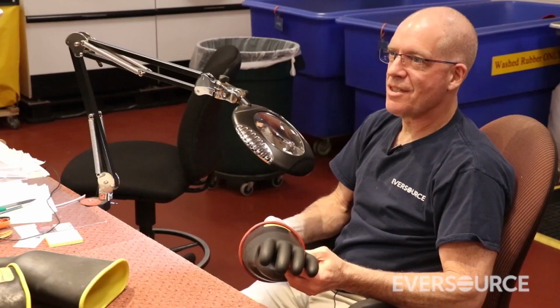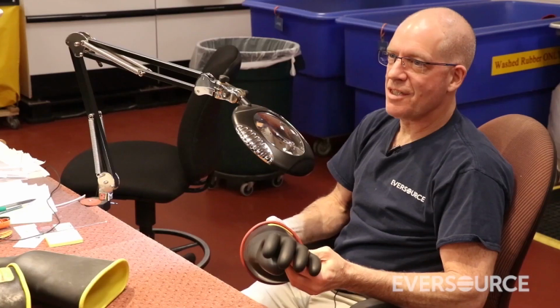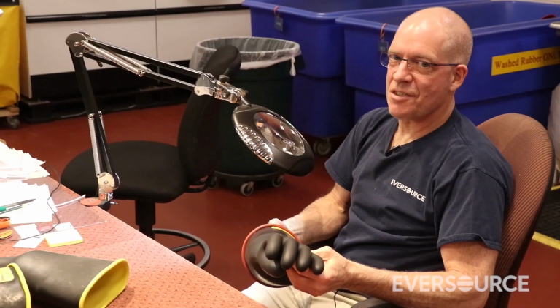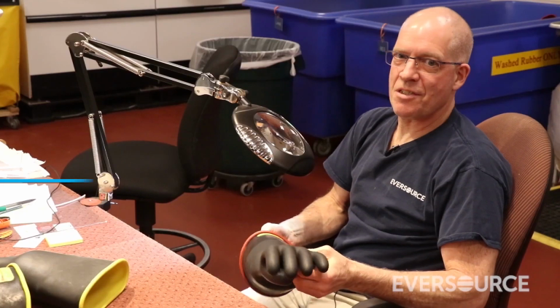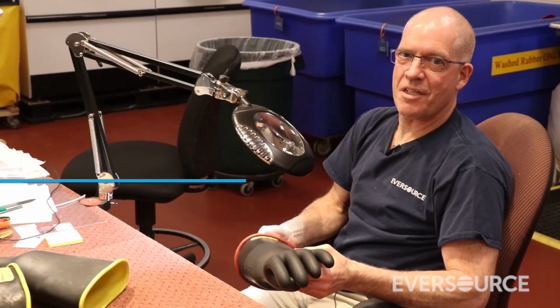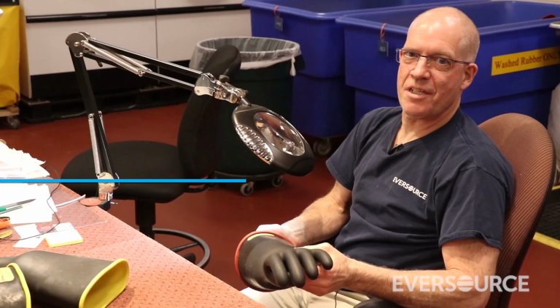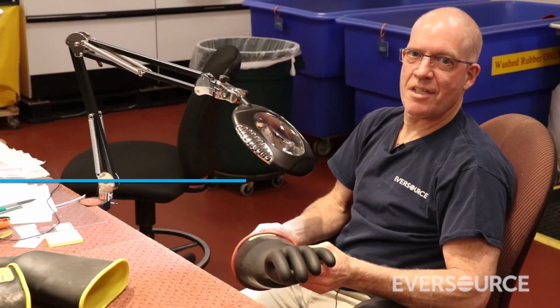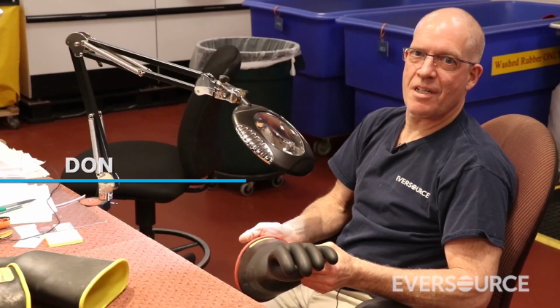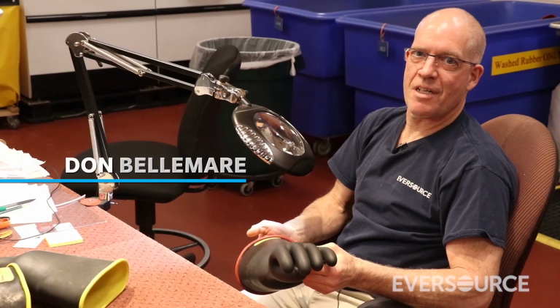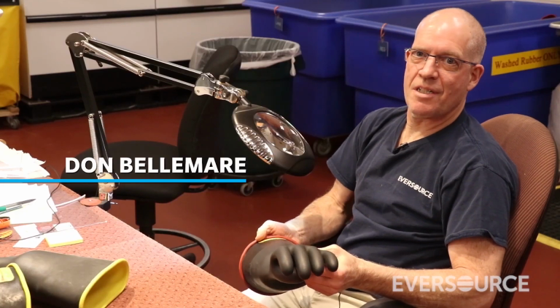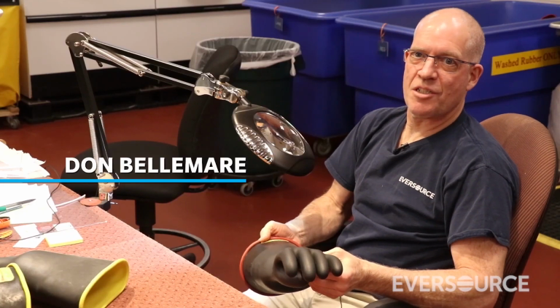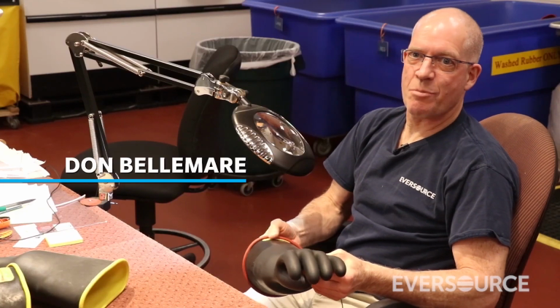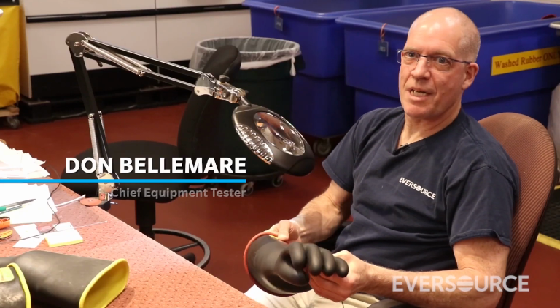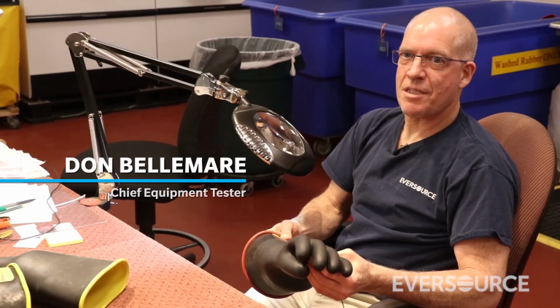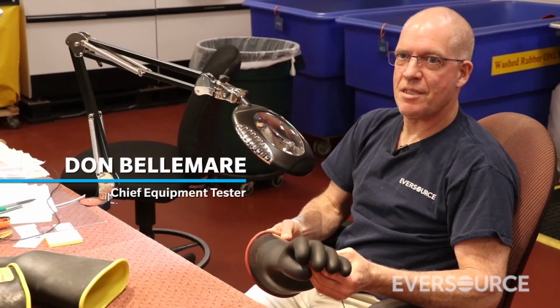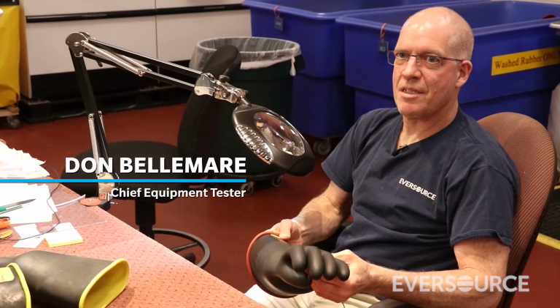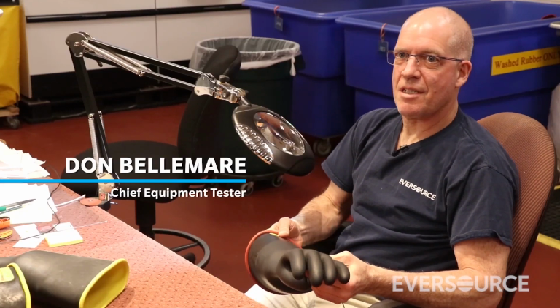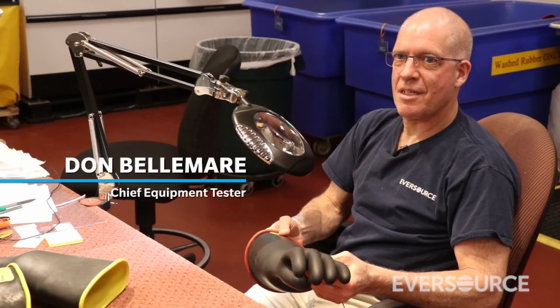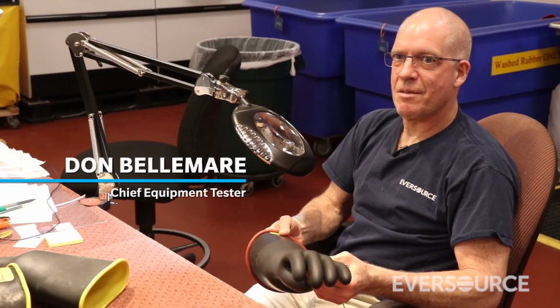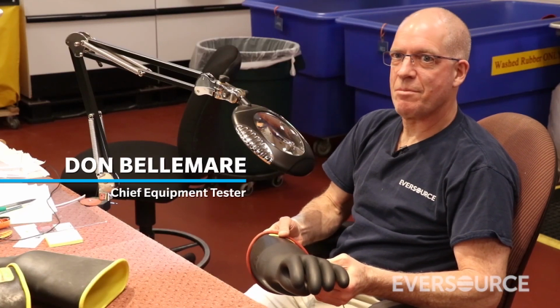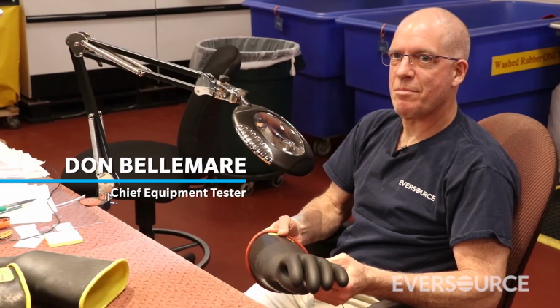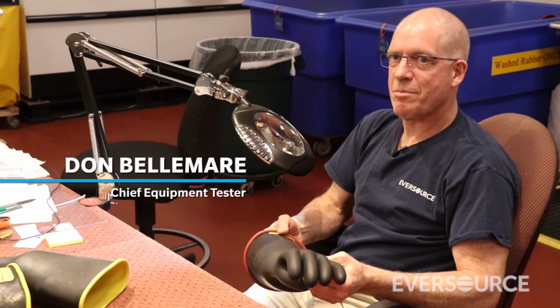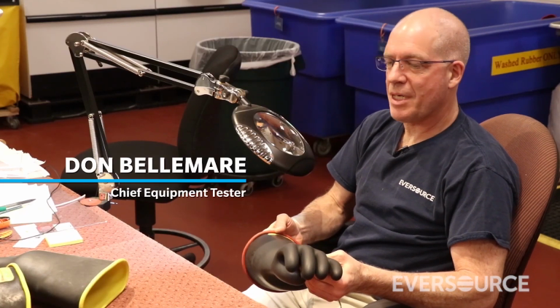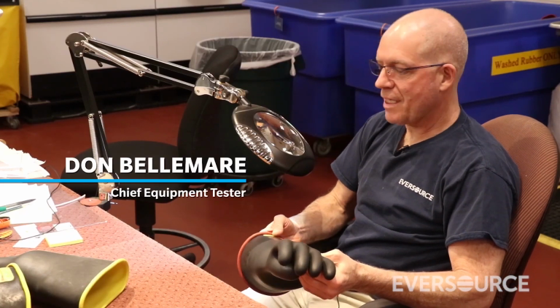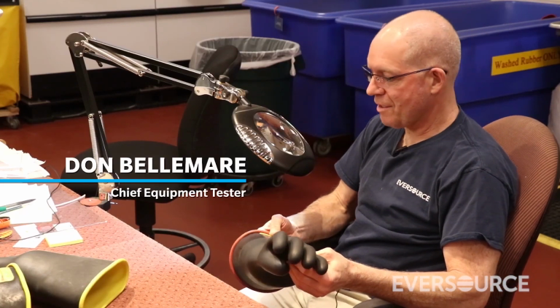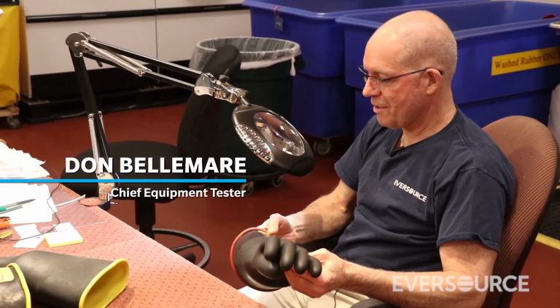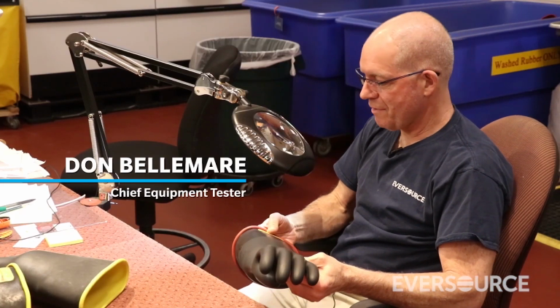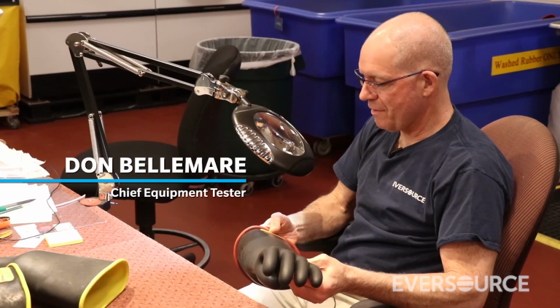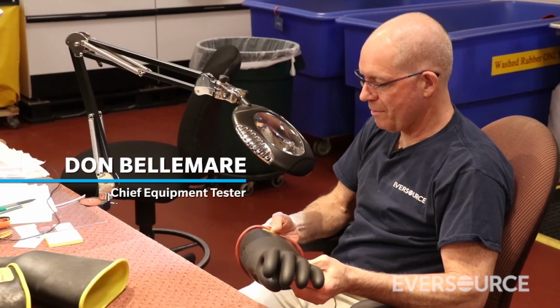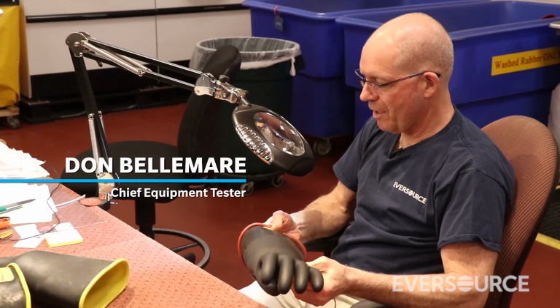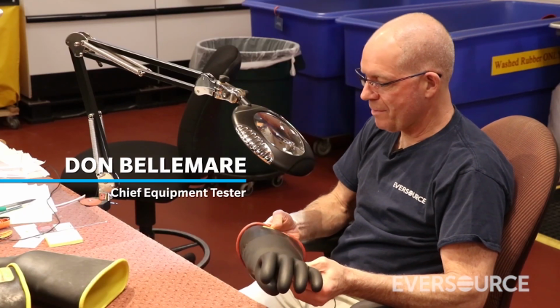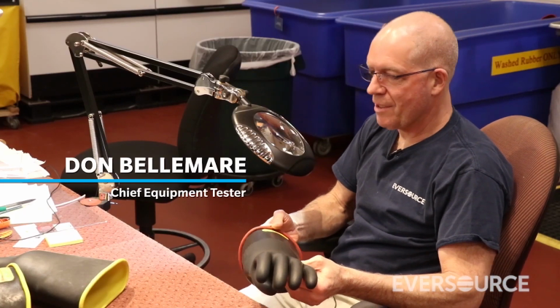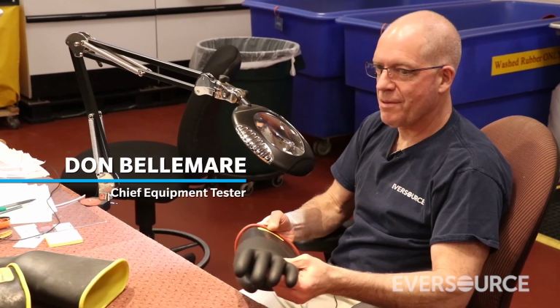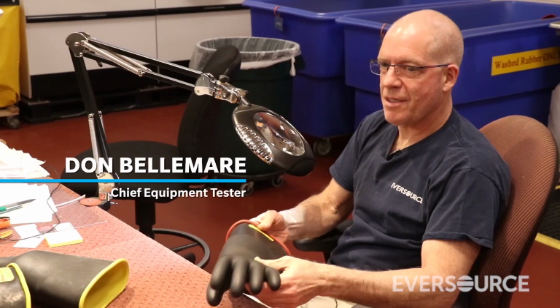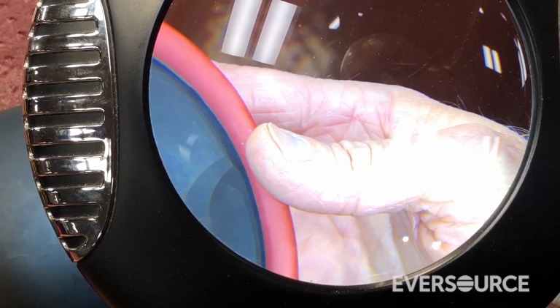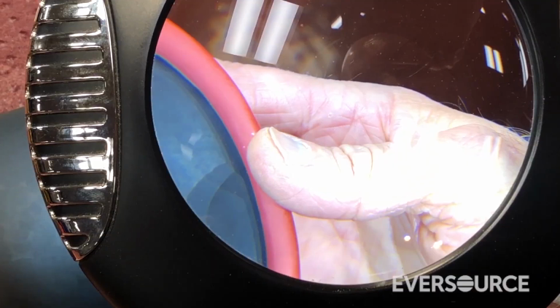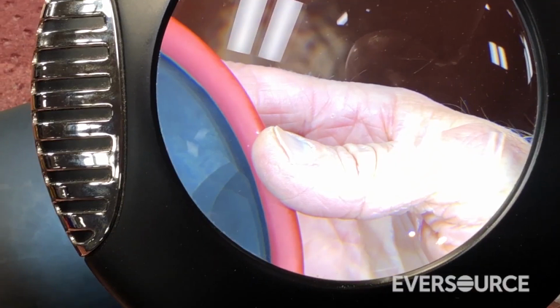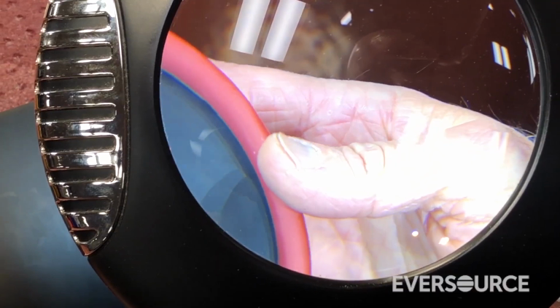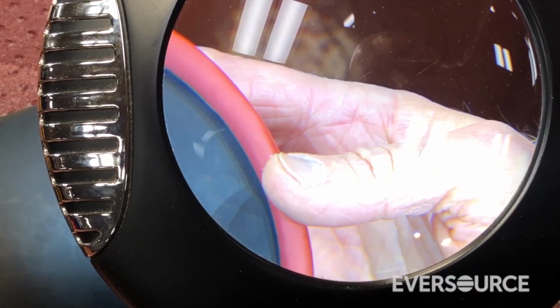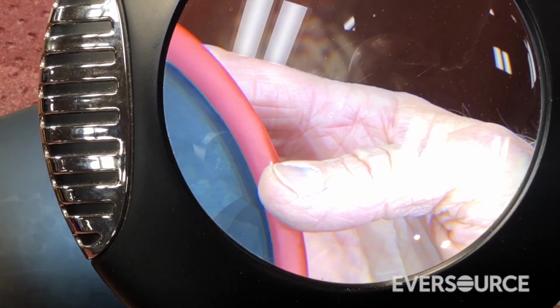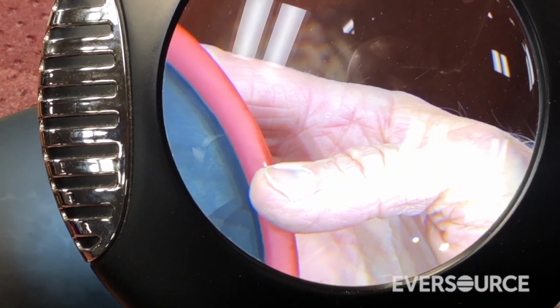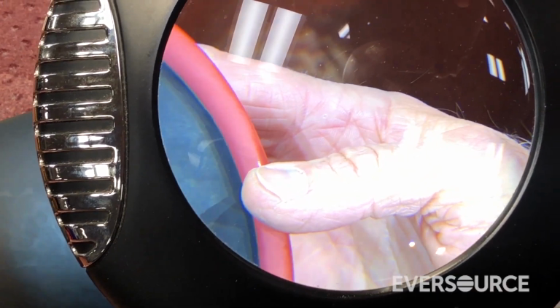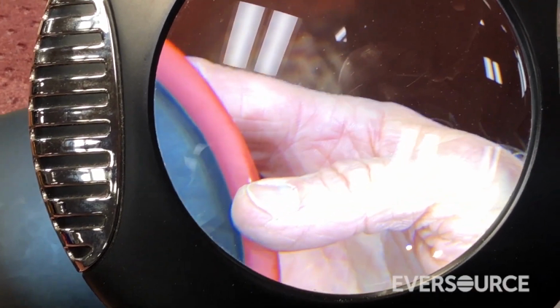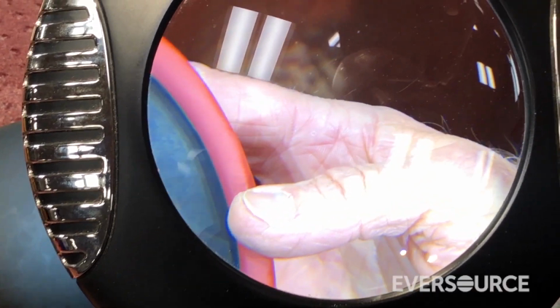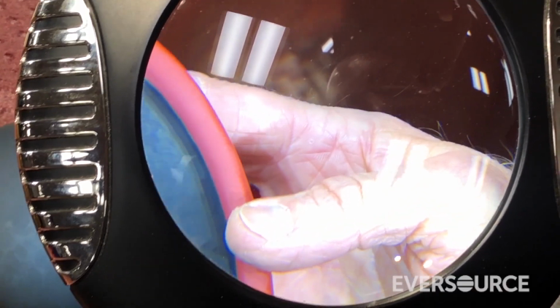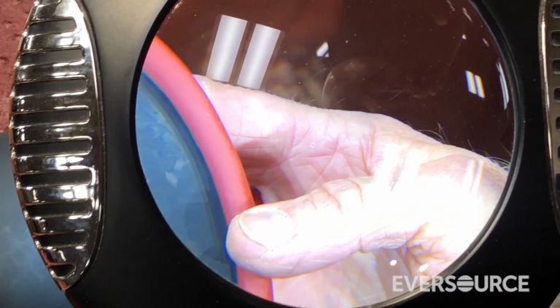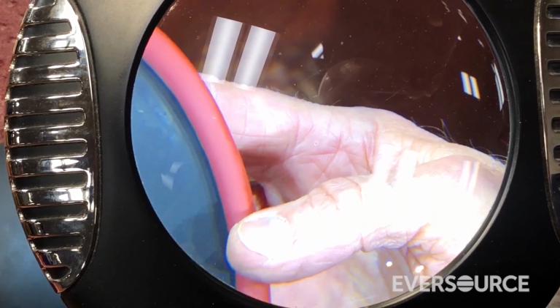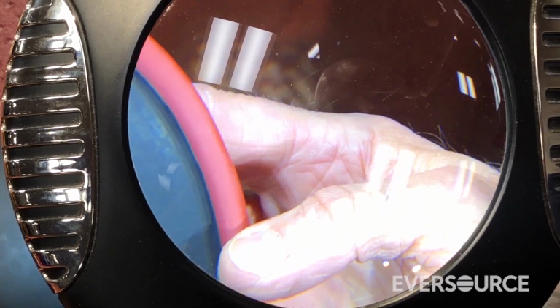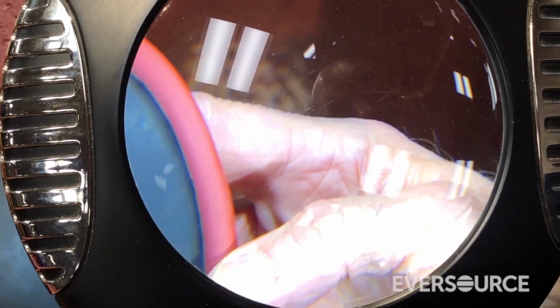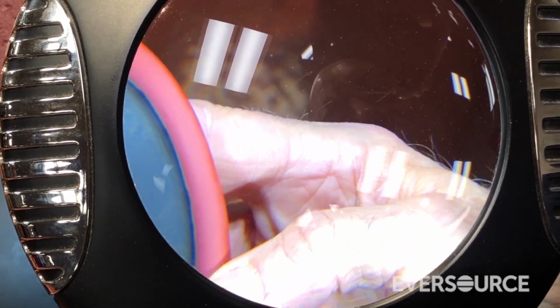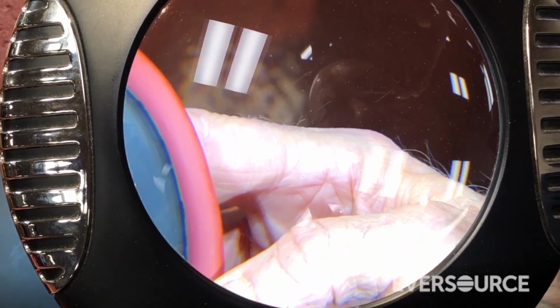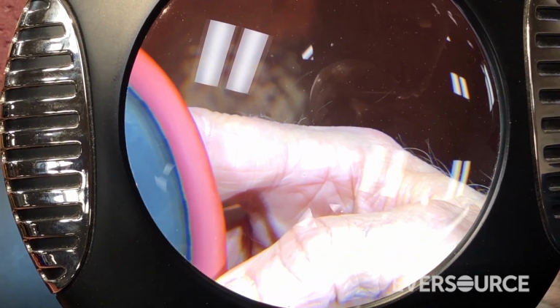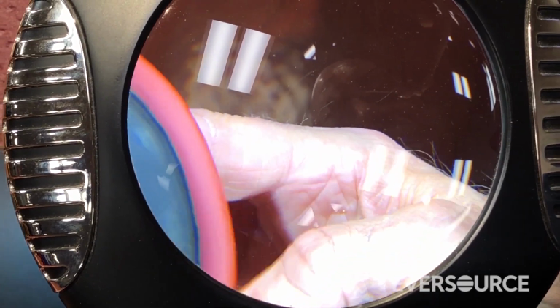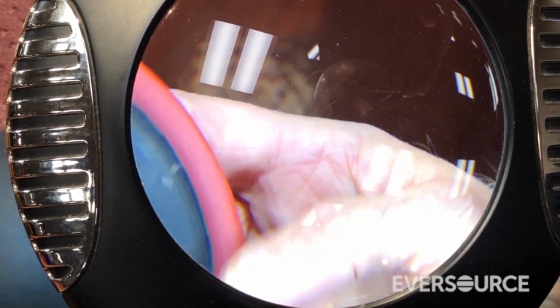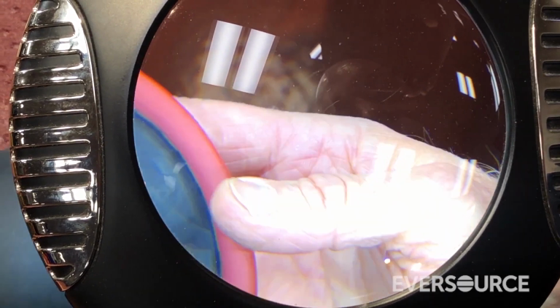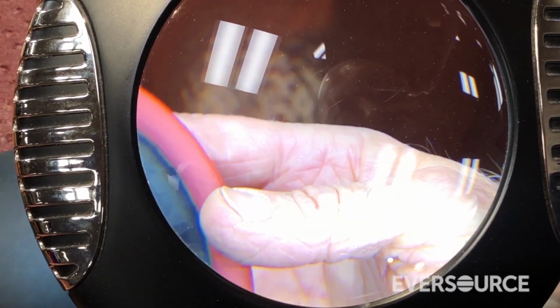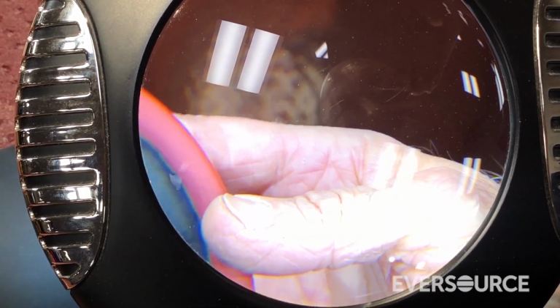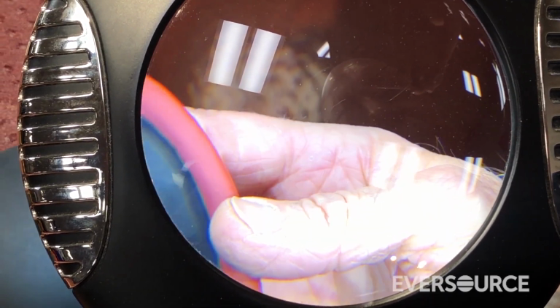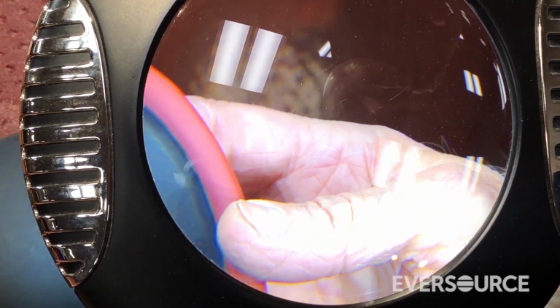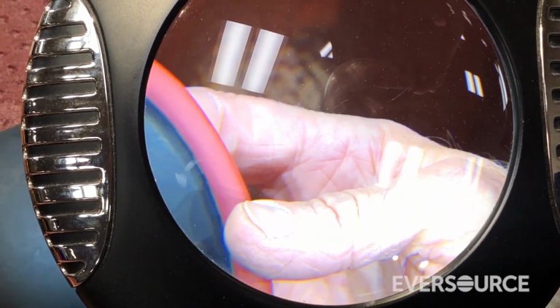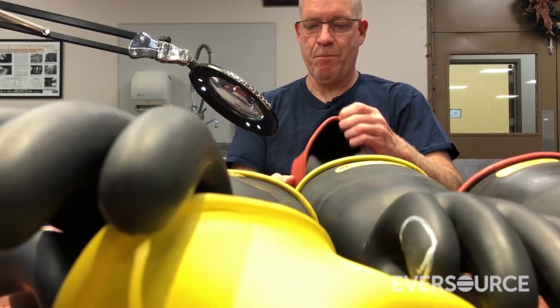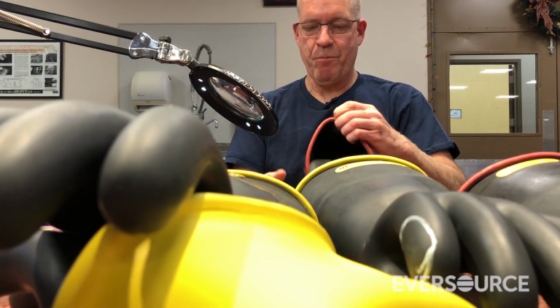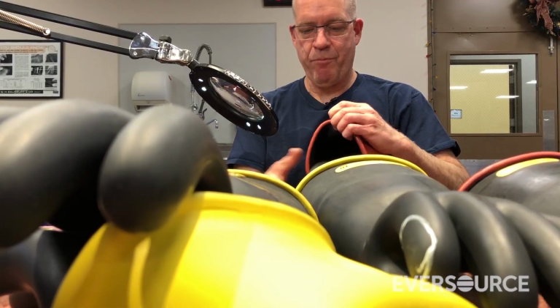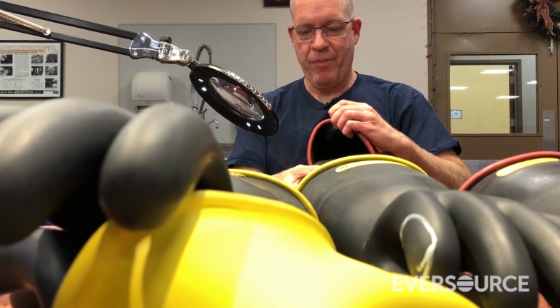This is the inspection process of the rubber. I'm looking for any holes, punctures, nicks, cracking.